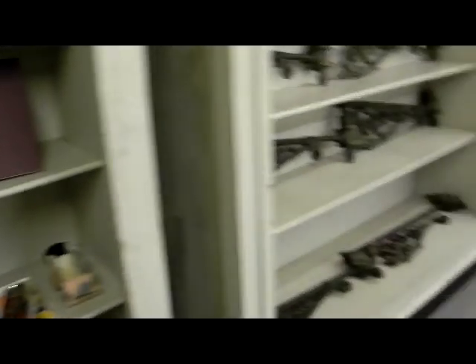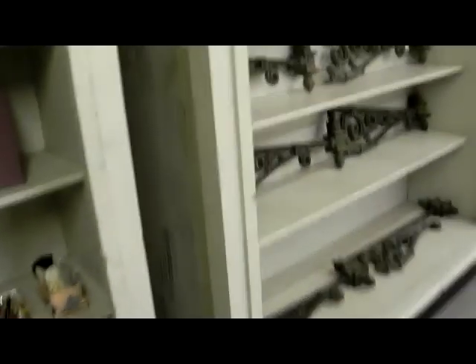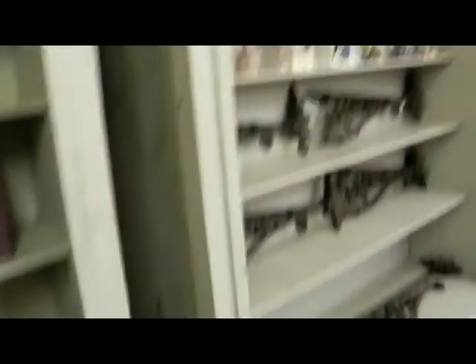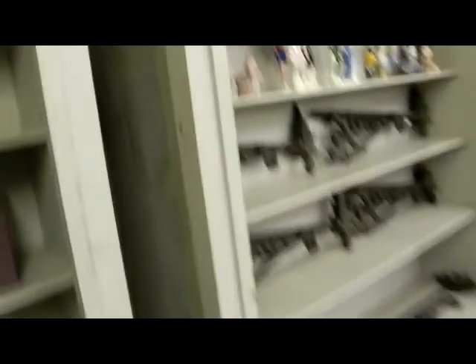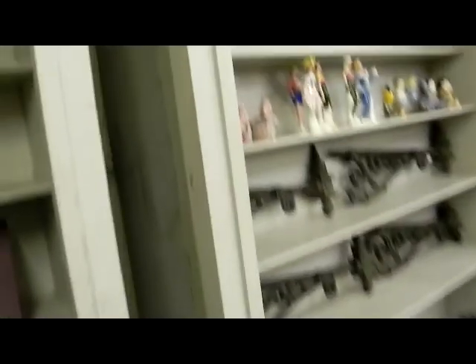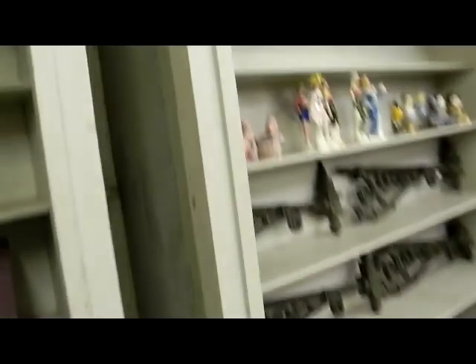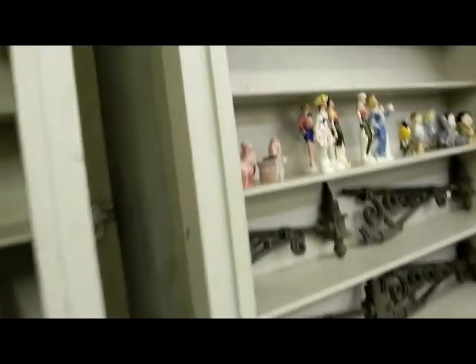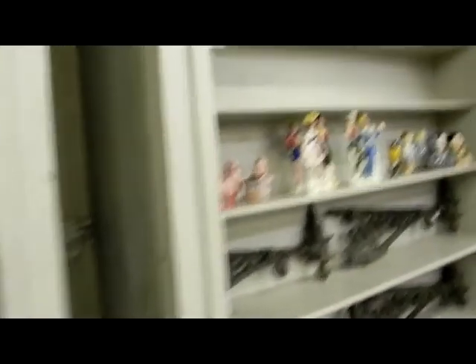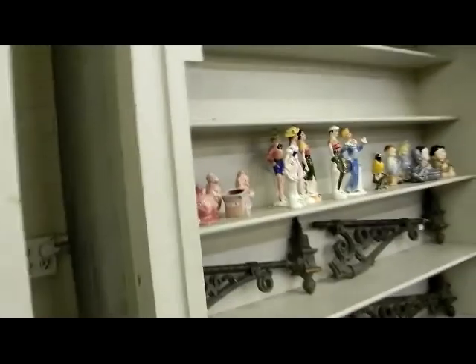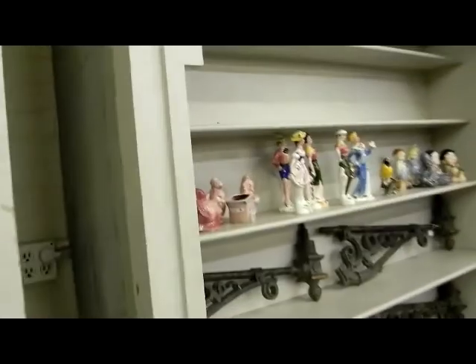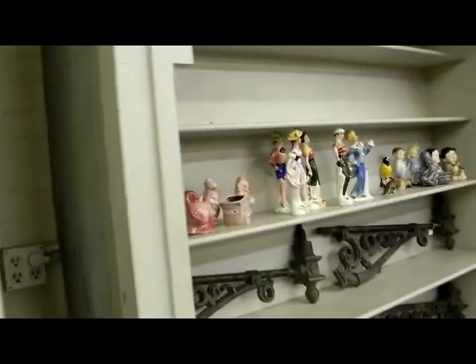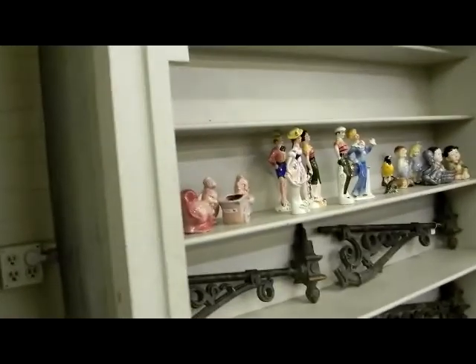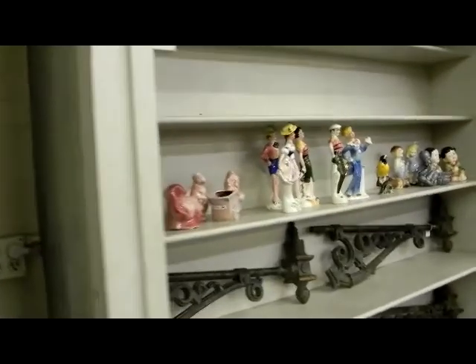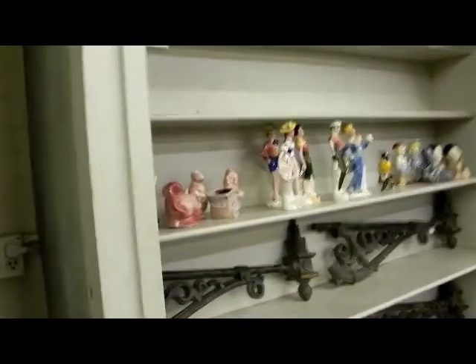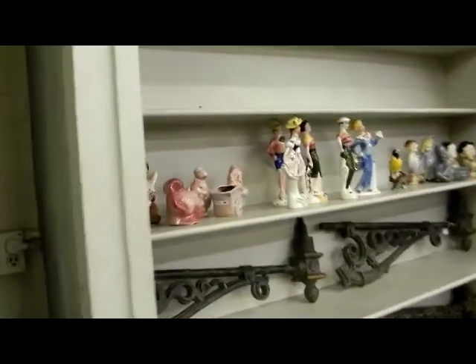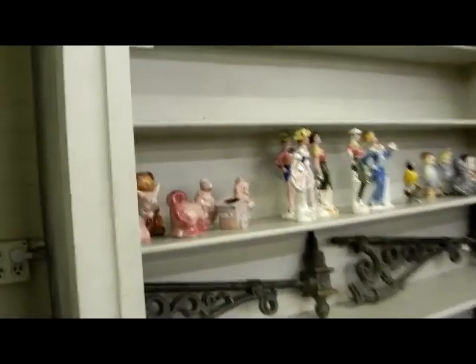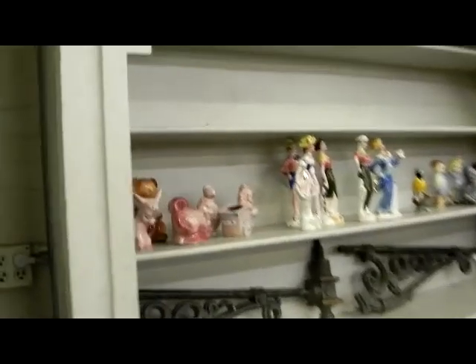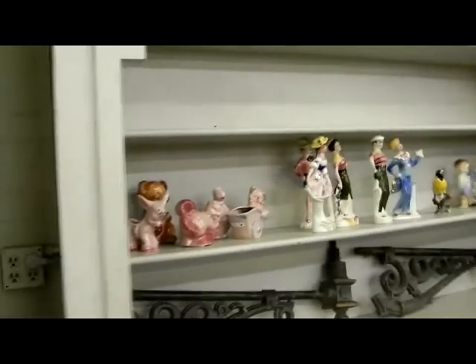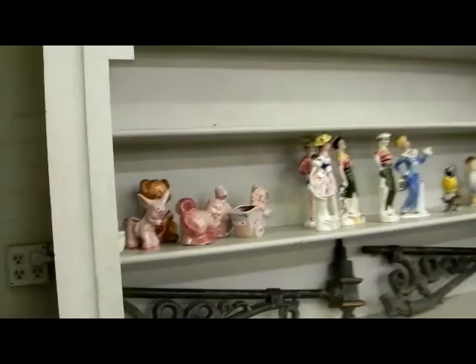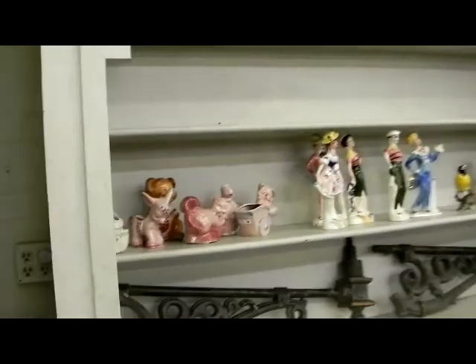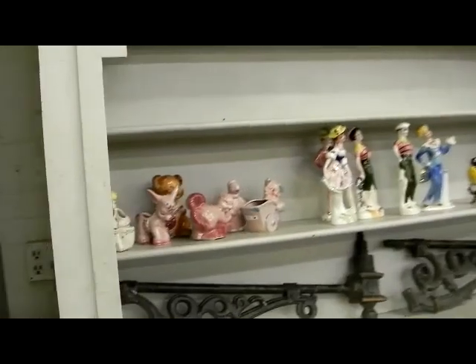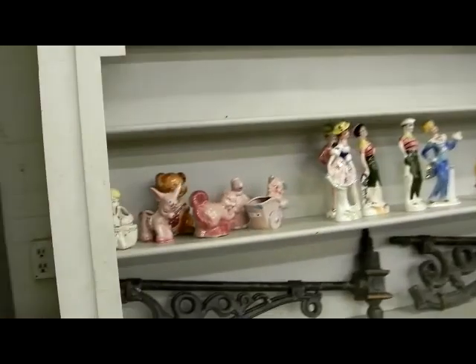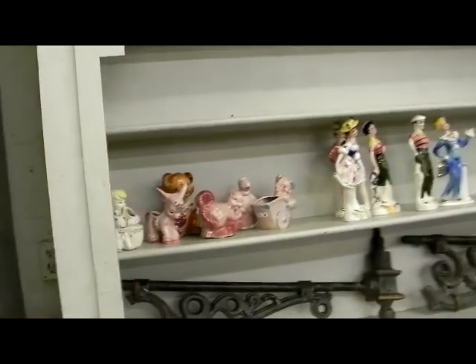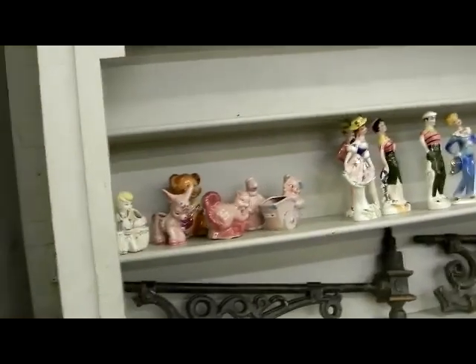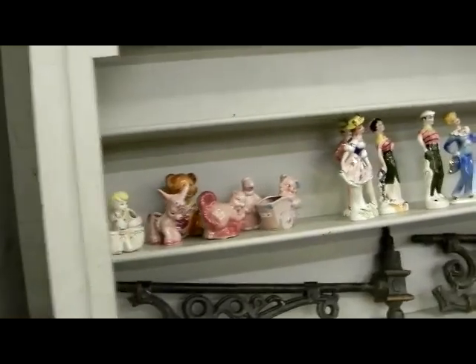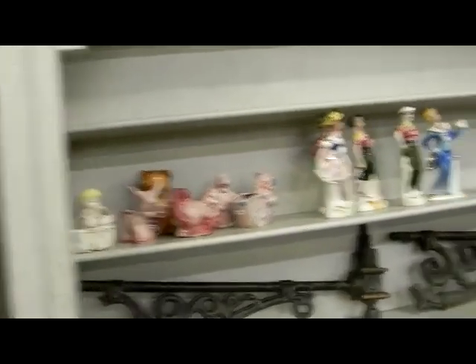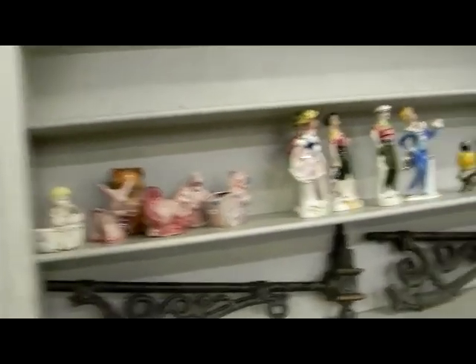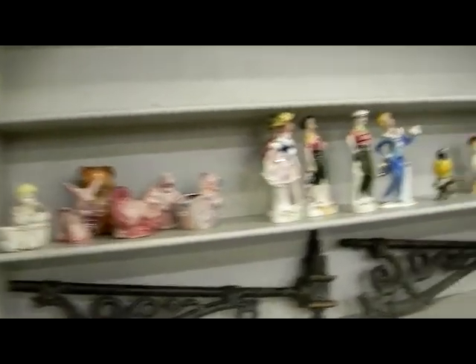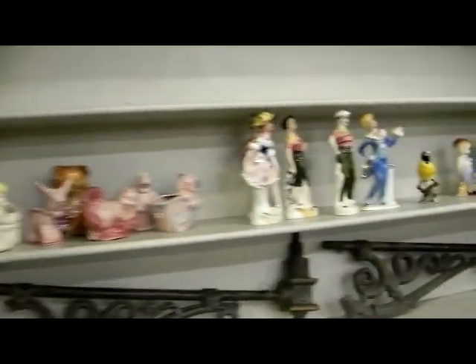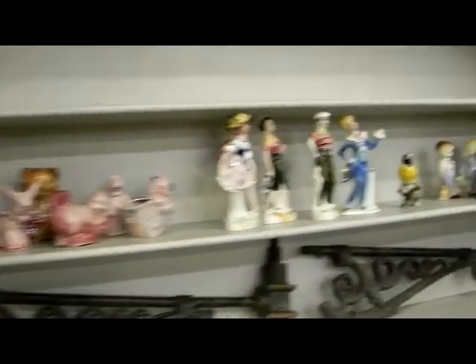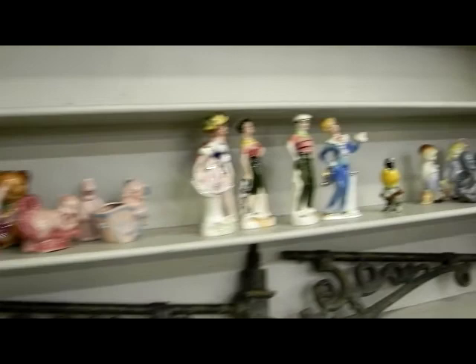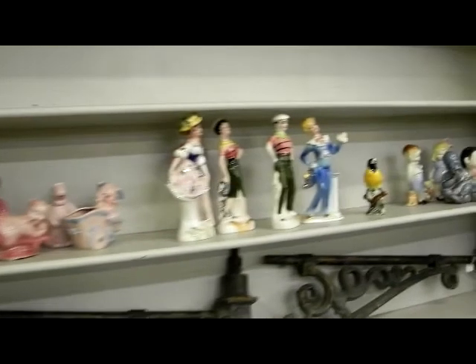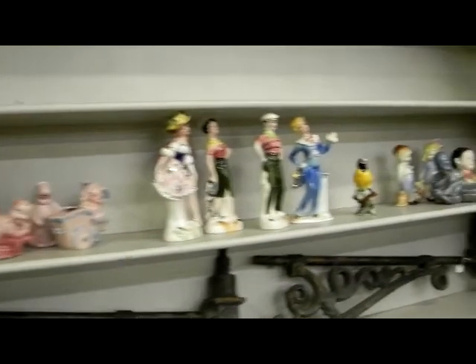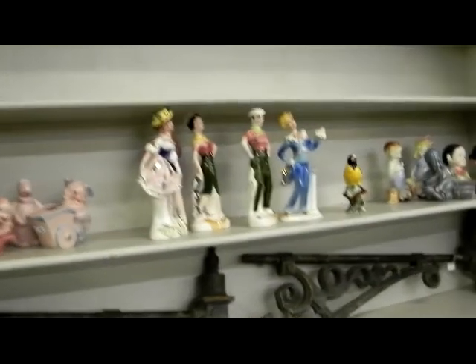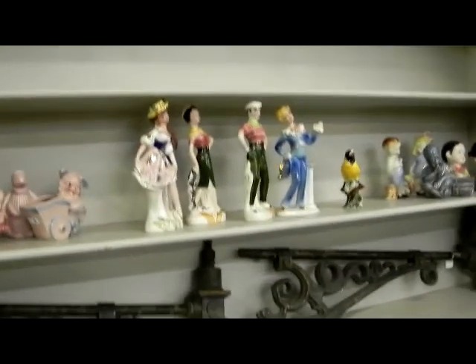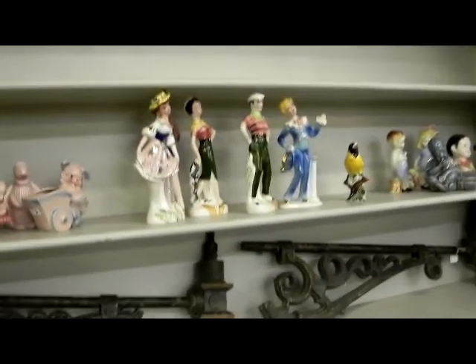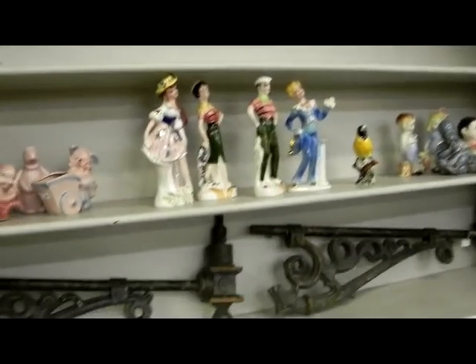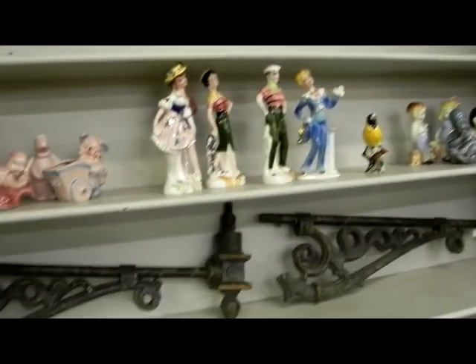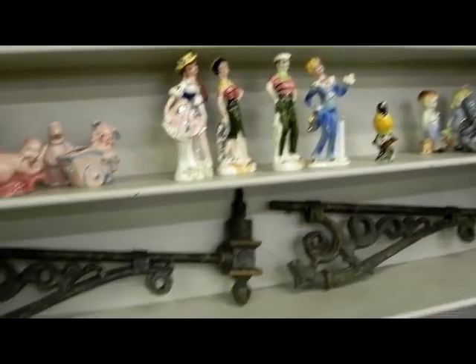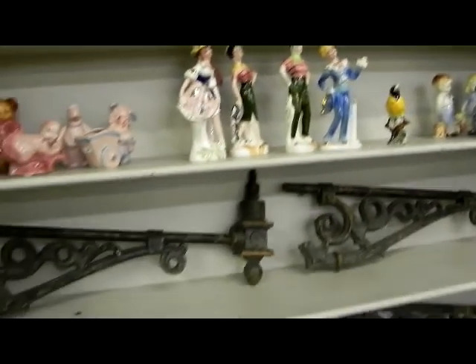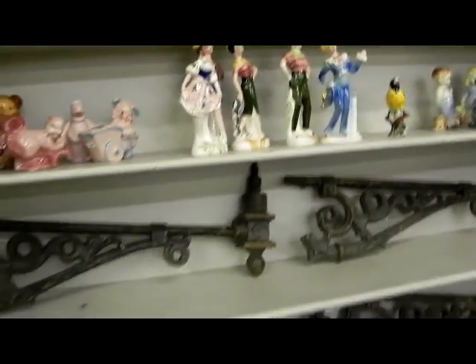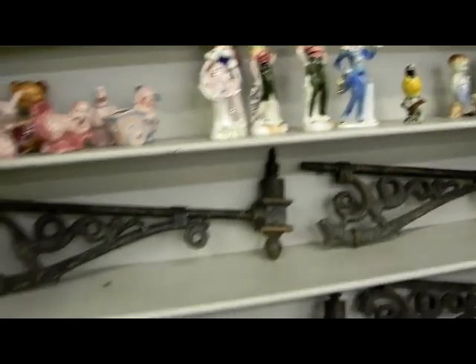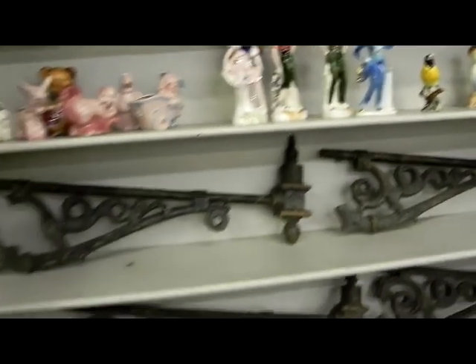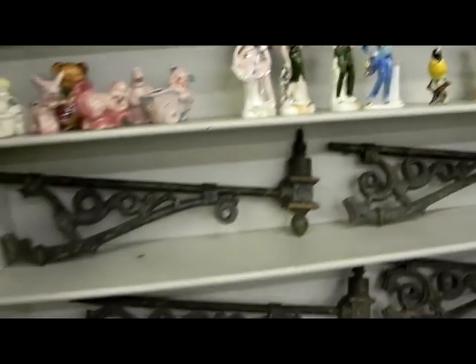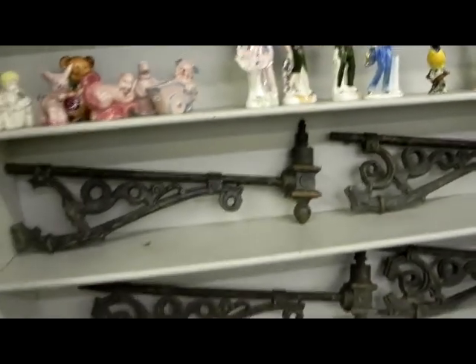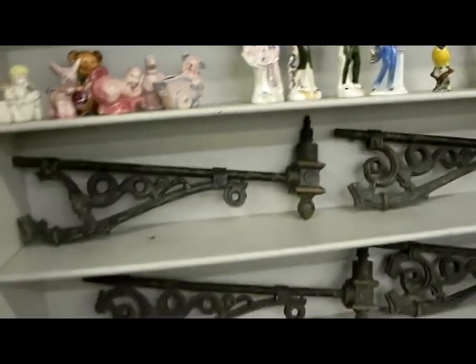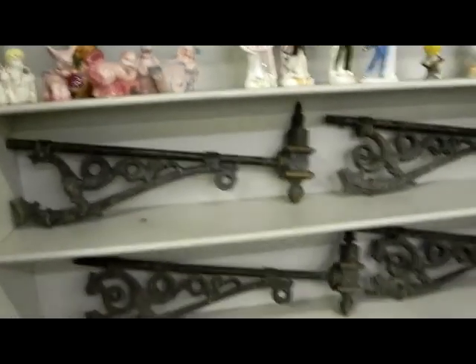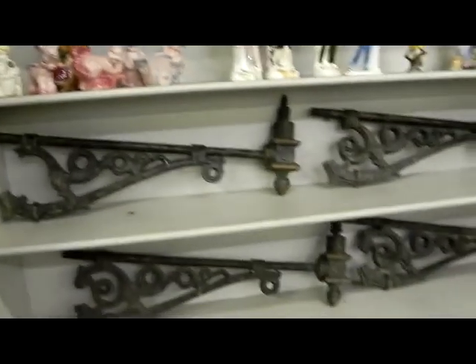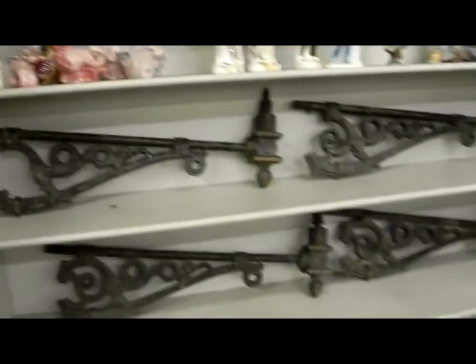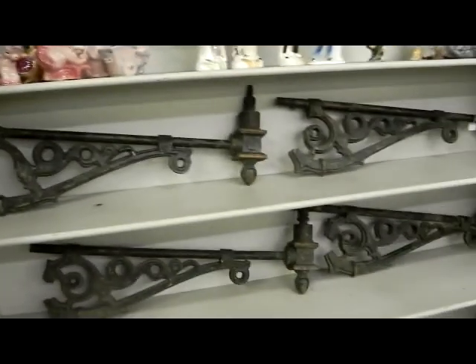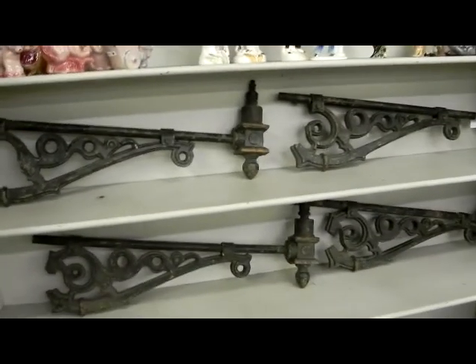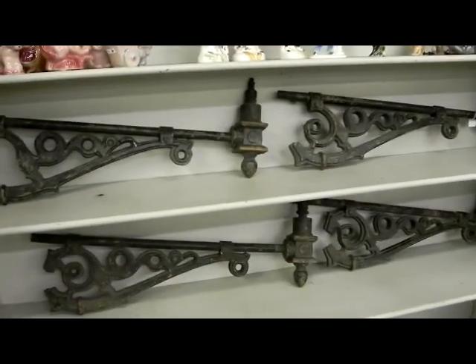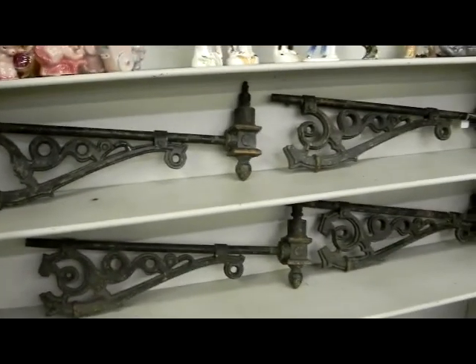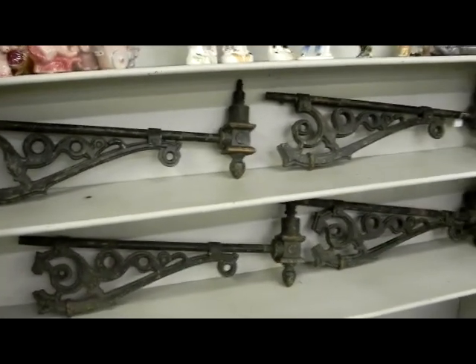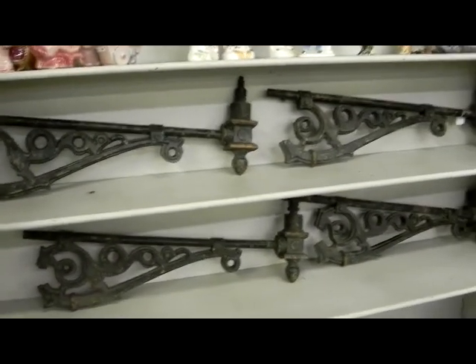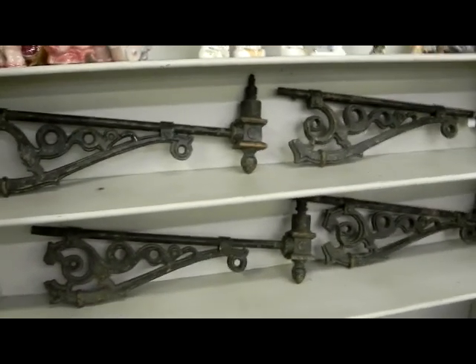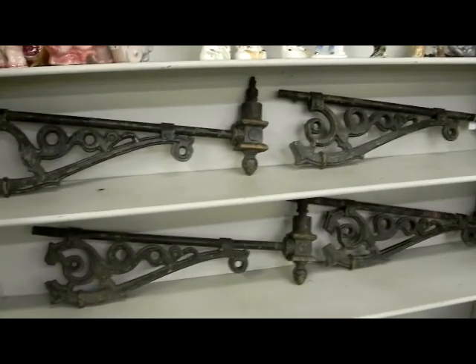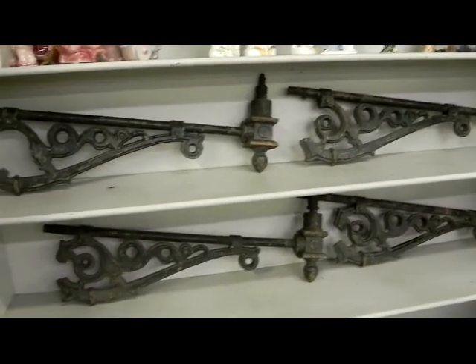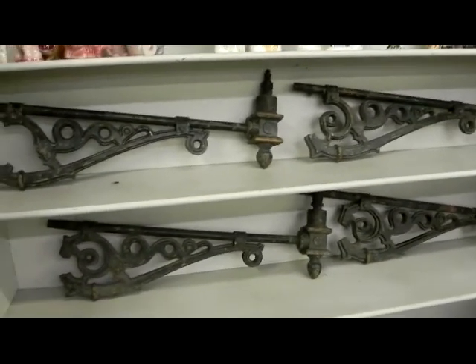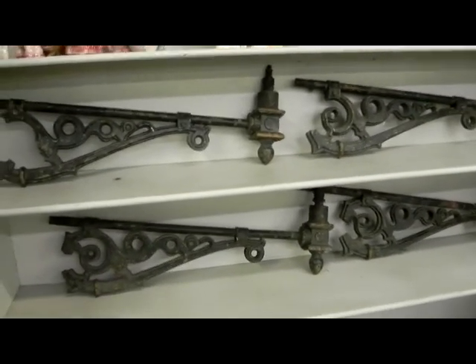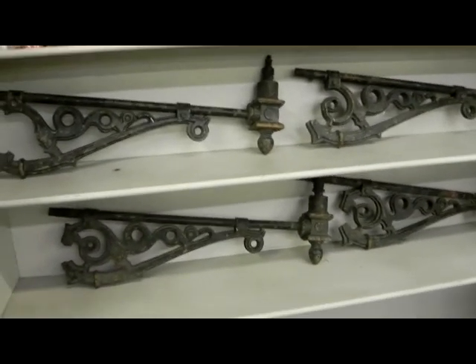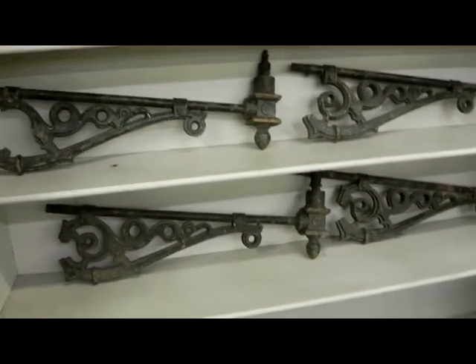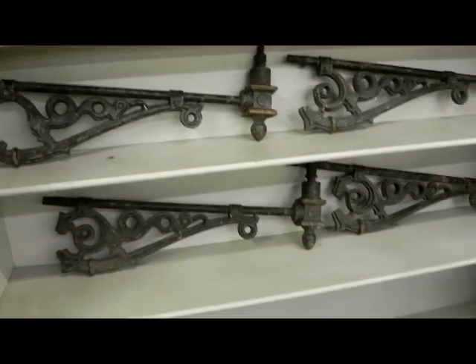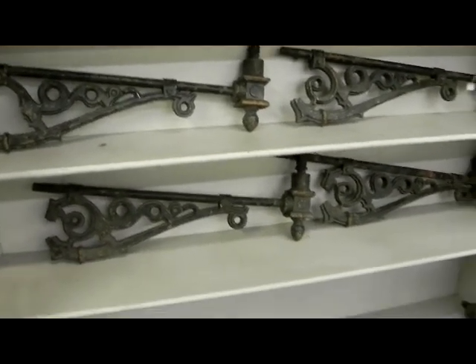Some neat California potteries. Some just 40s, 50s pots. These are awesome. Set of six.